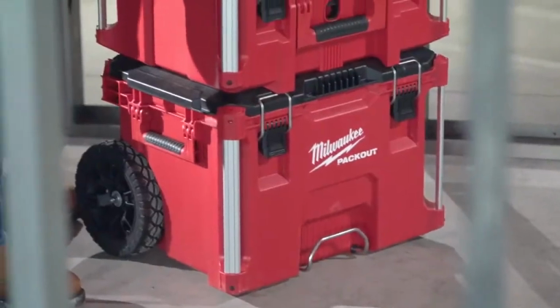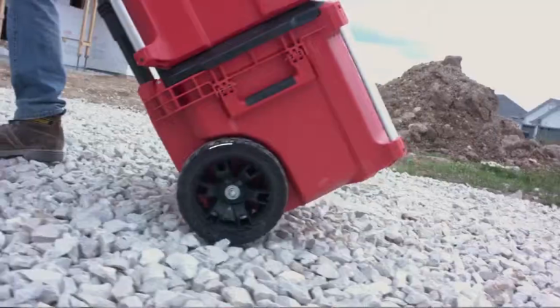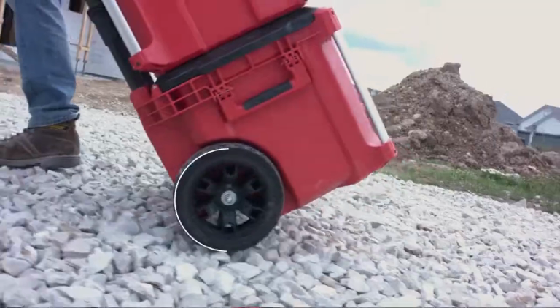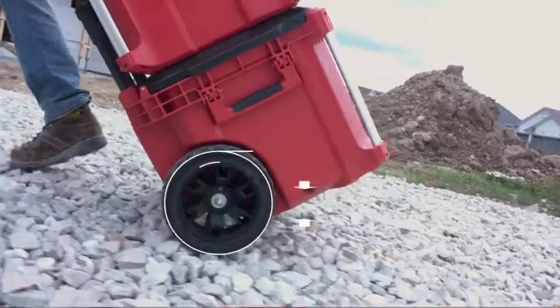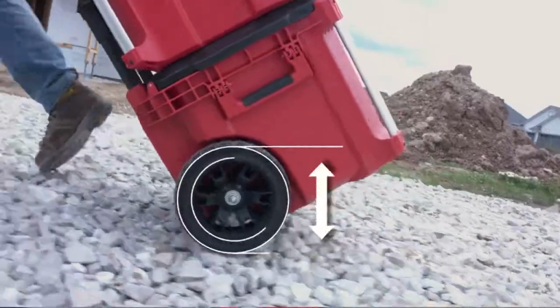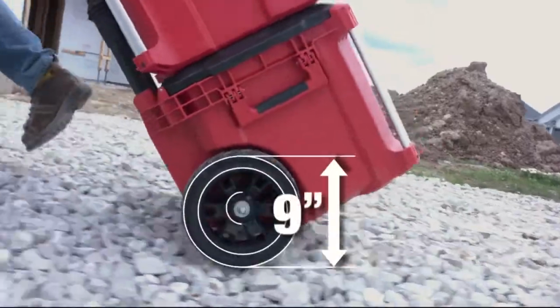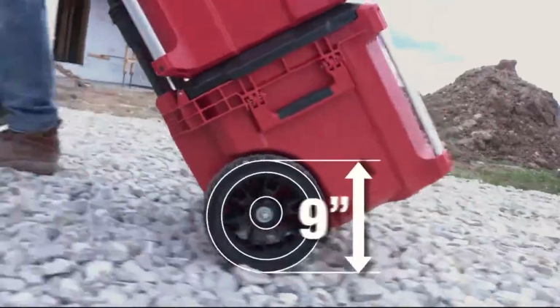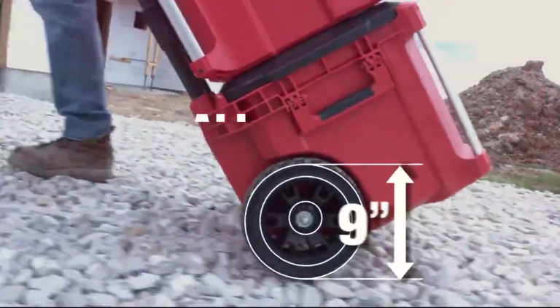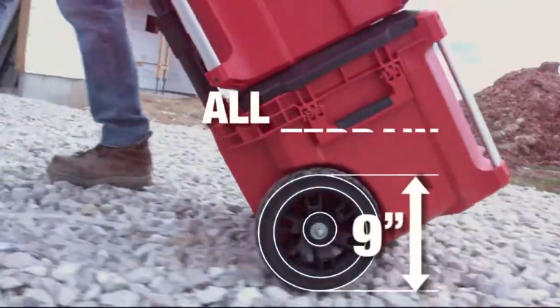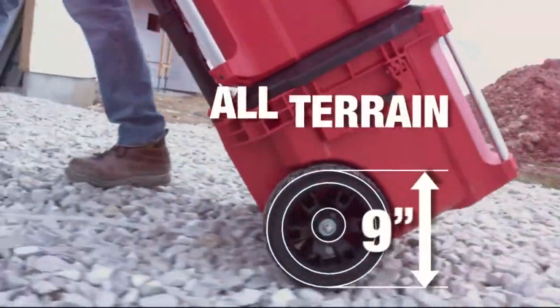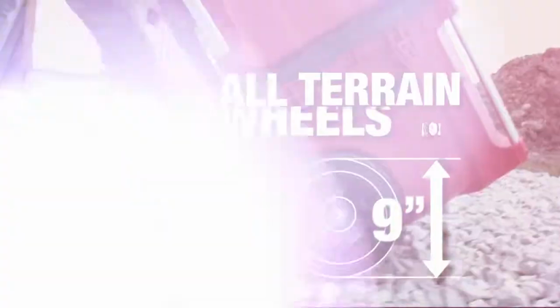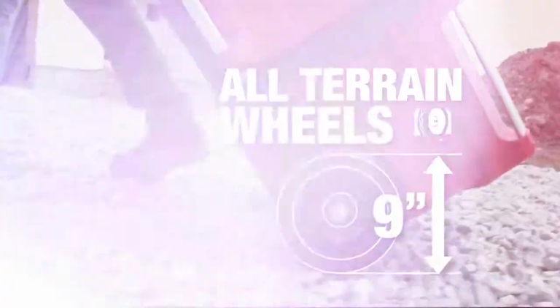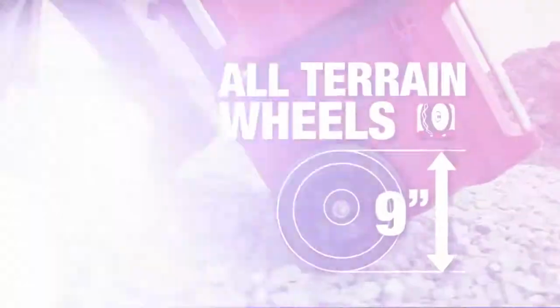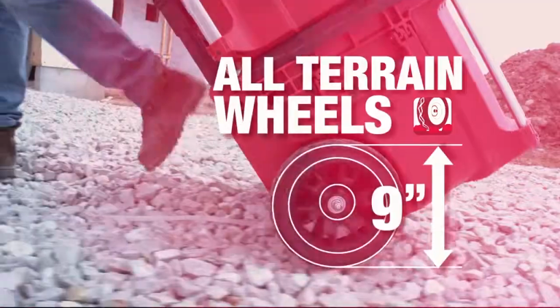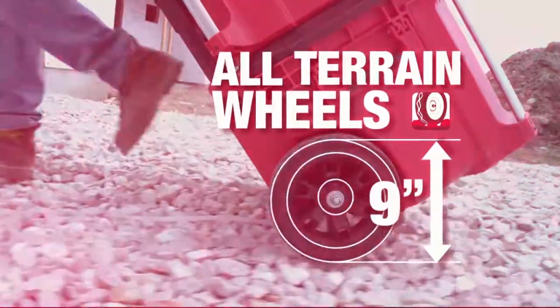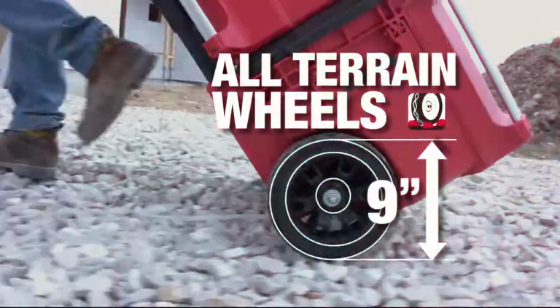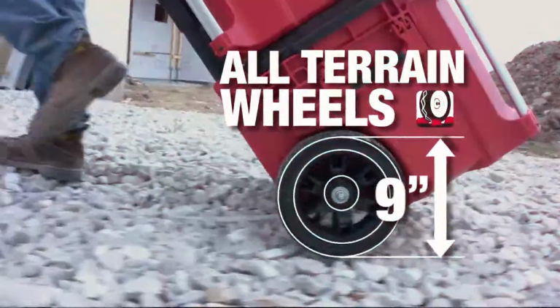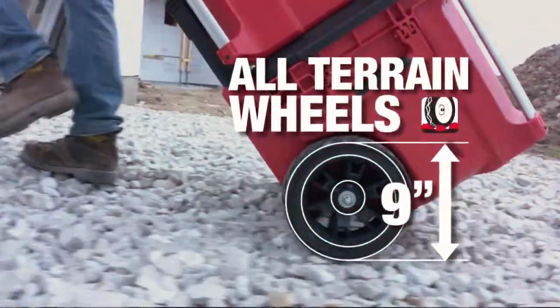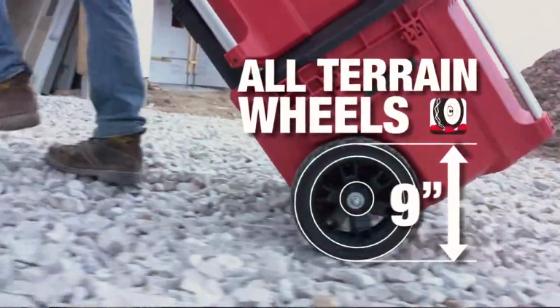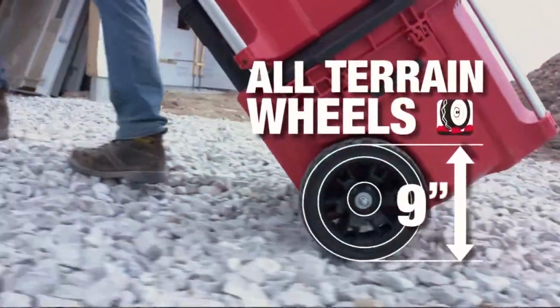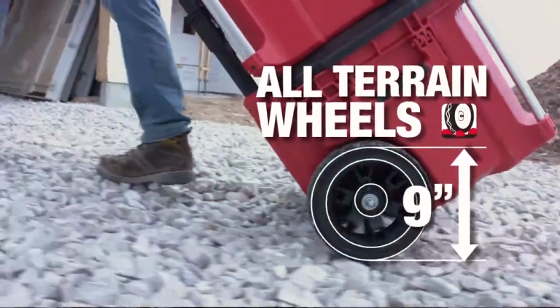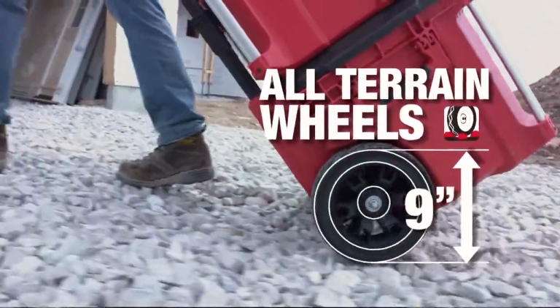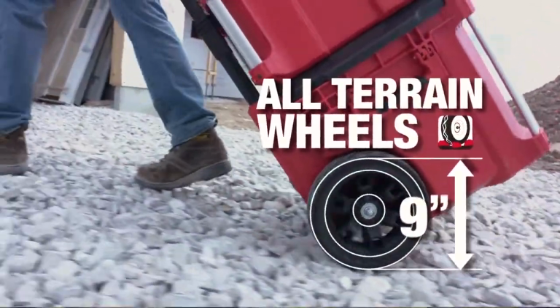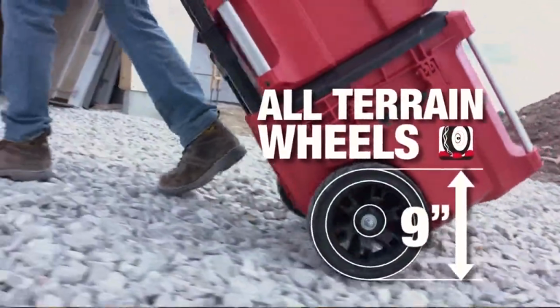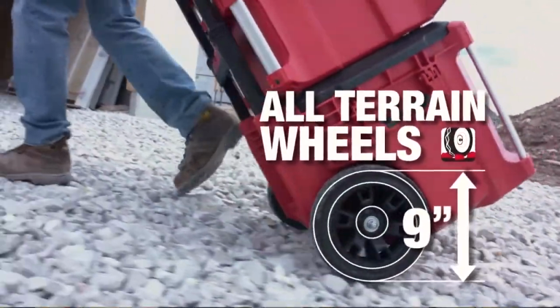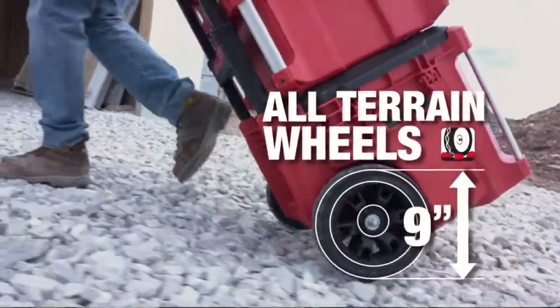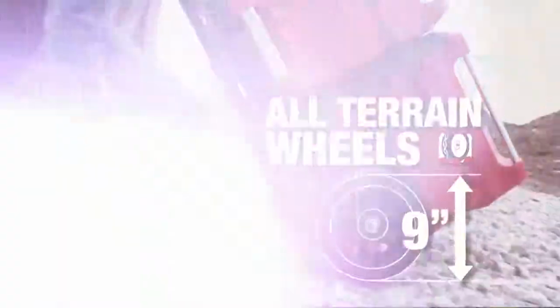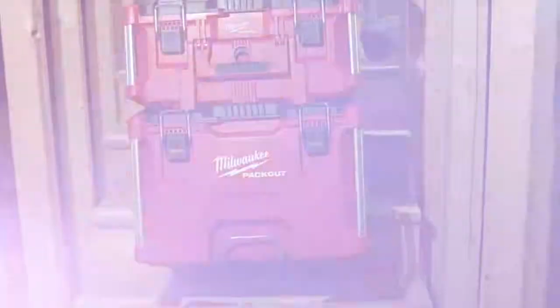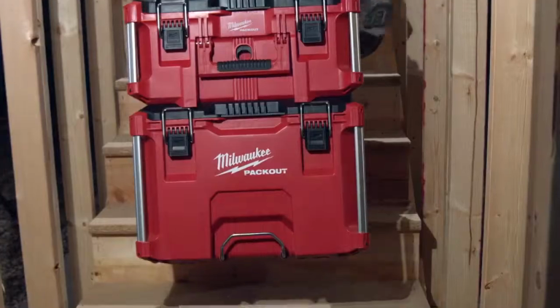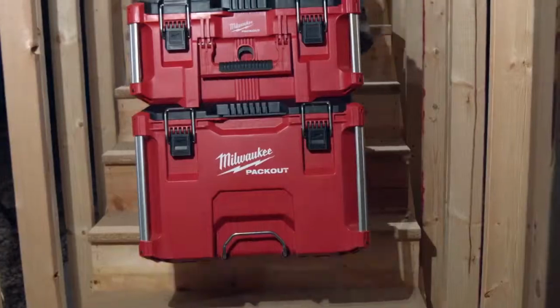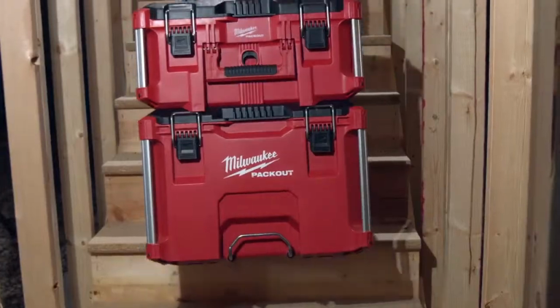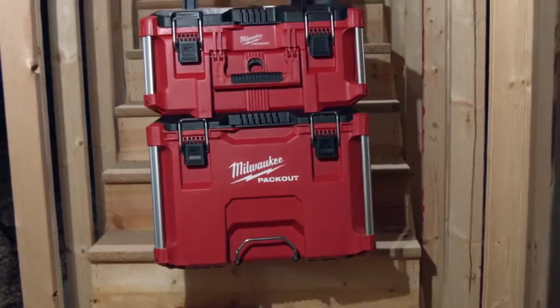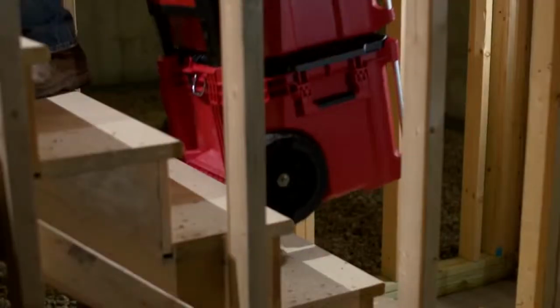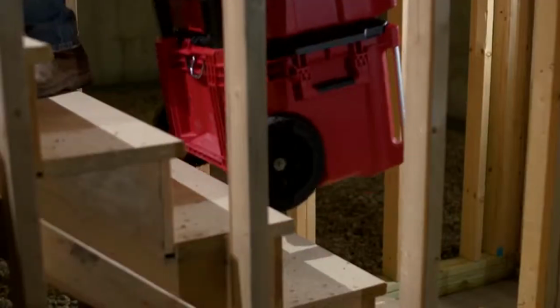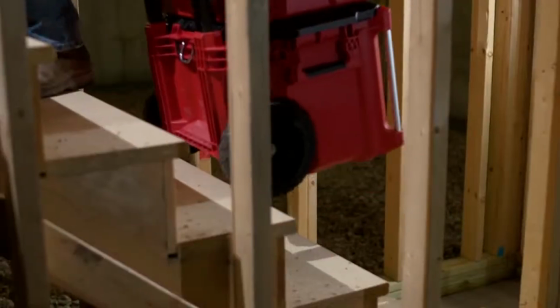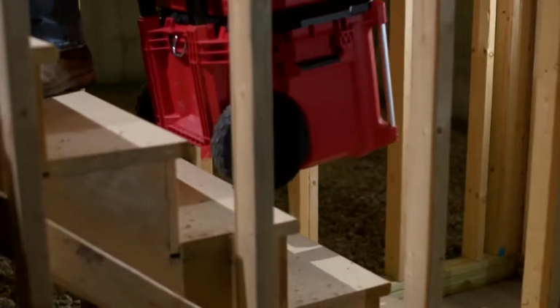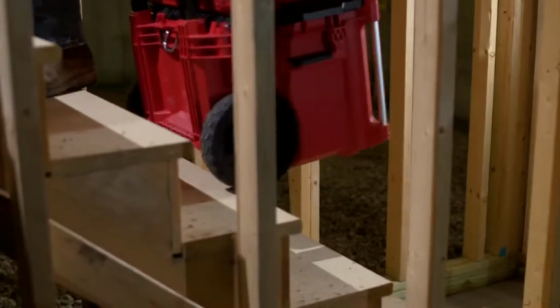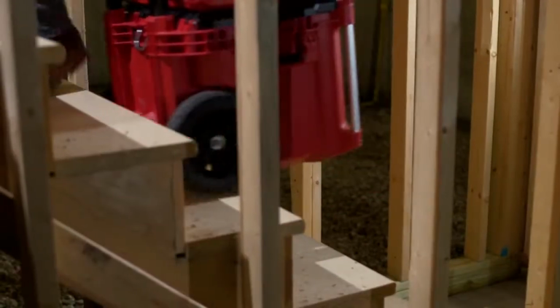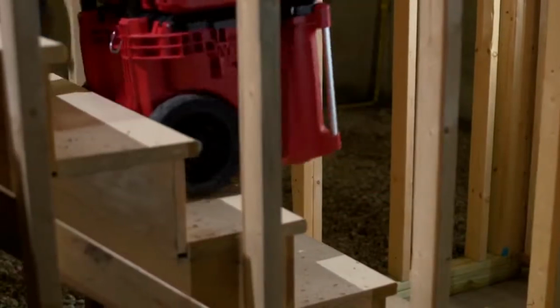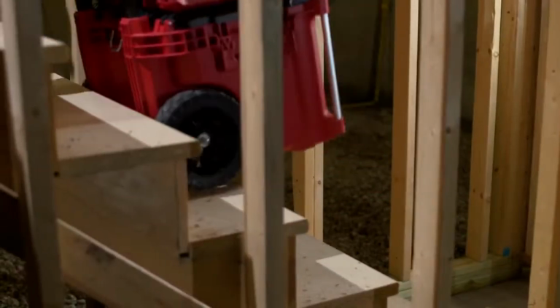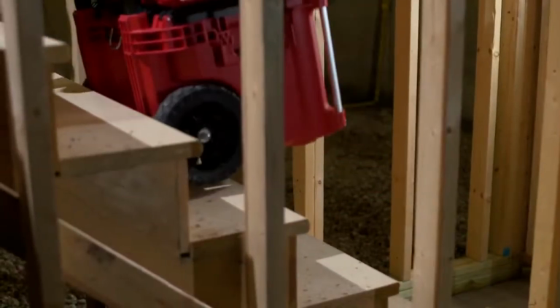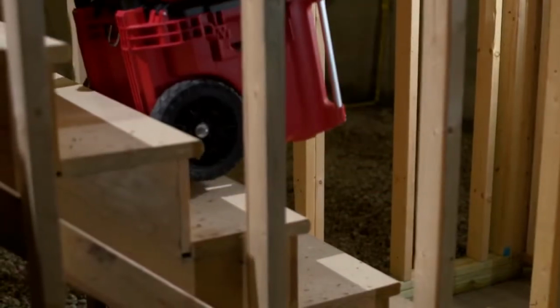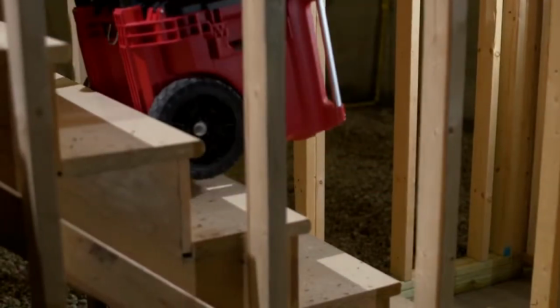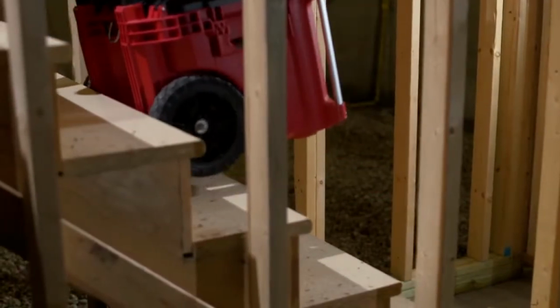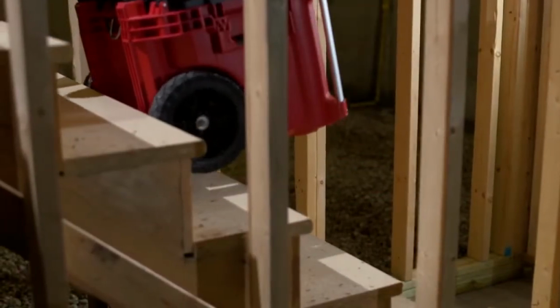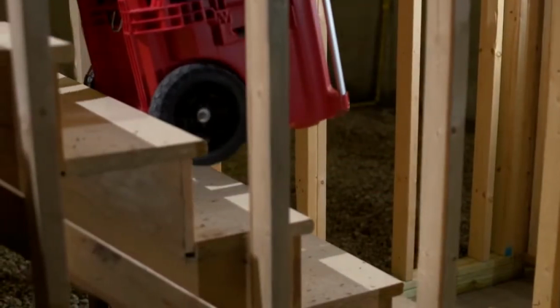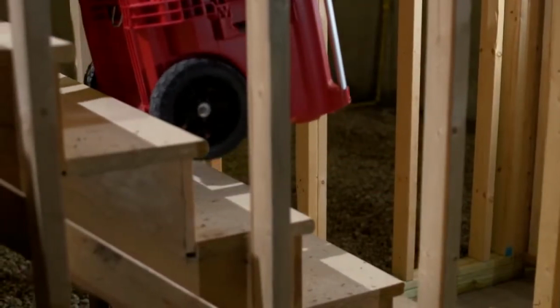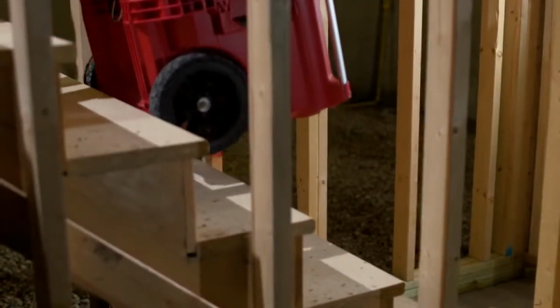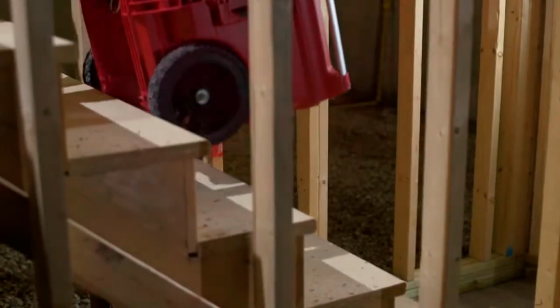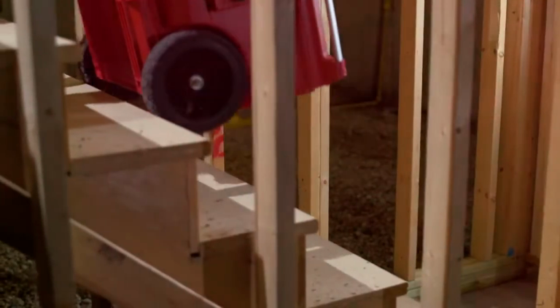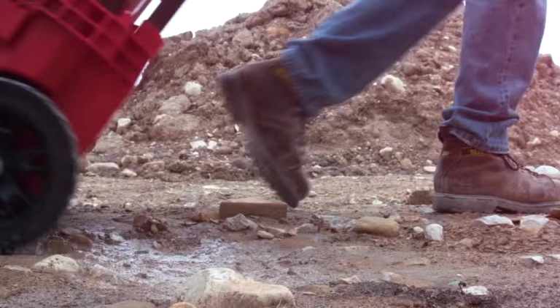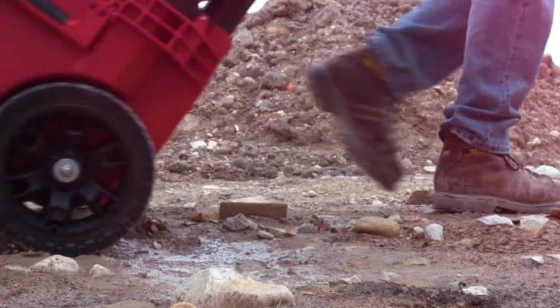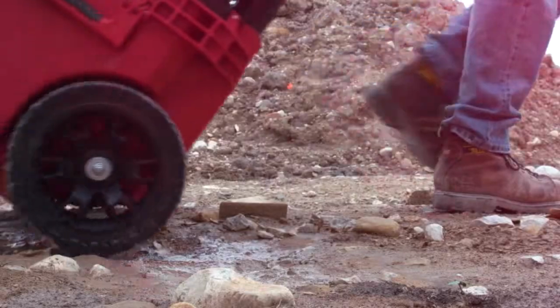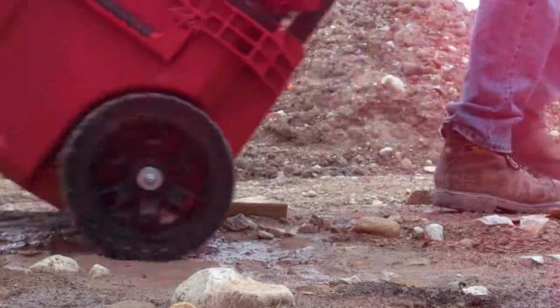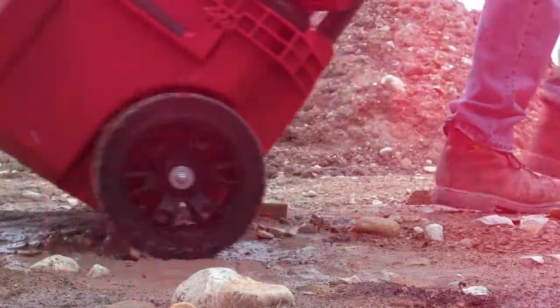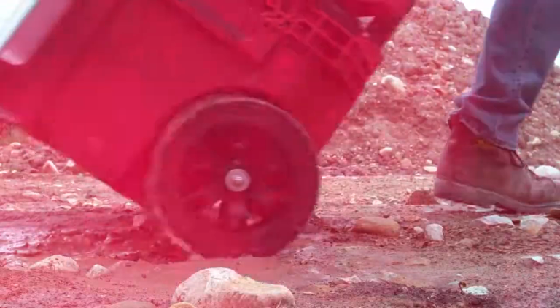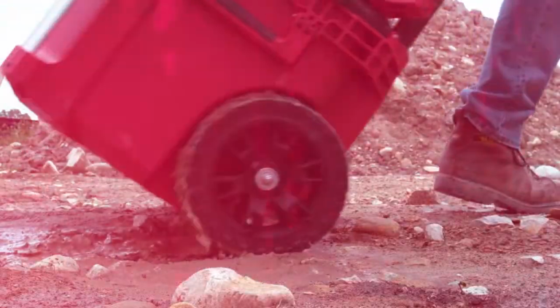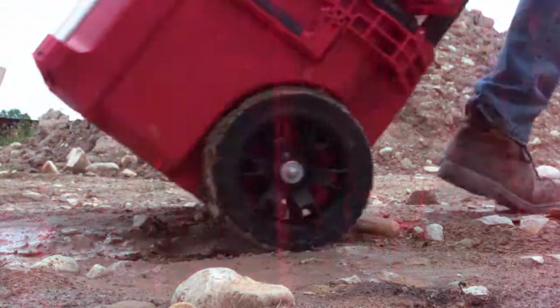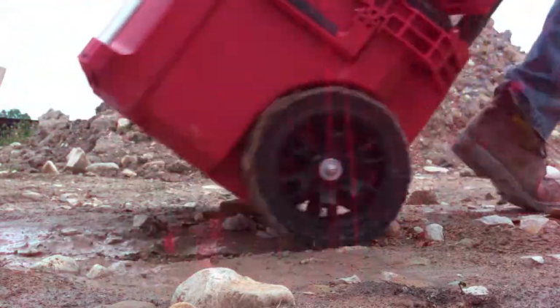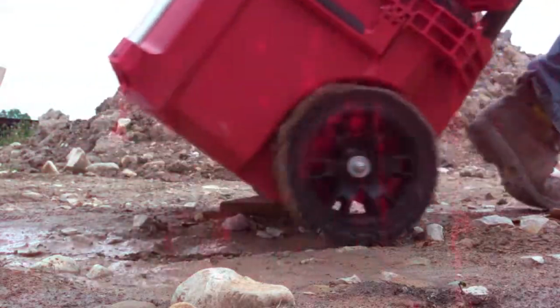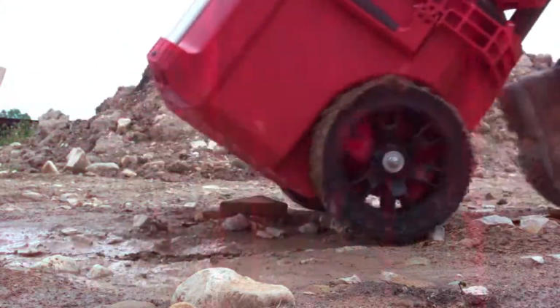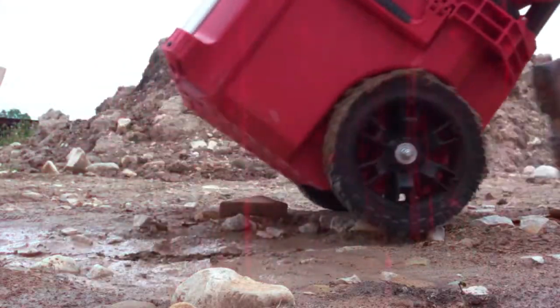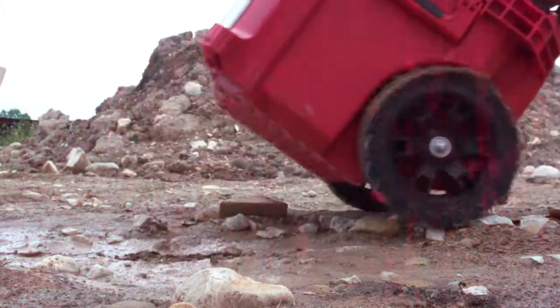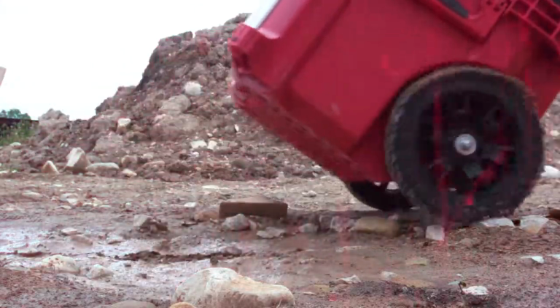featuring 9-inch all-terrain wheels that have been designed to easily roll over a variety of rough job site surfaces.